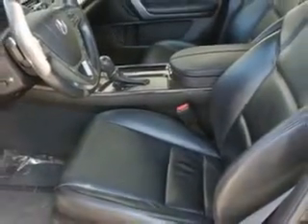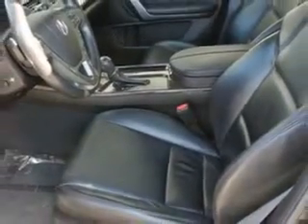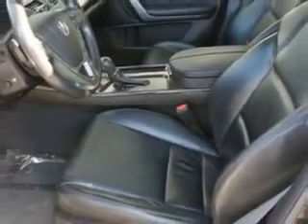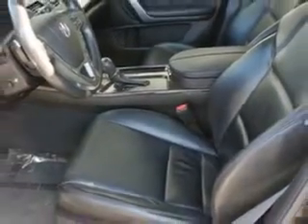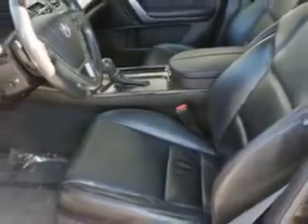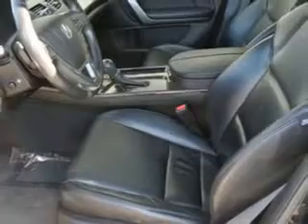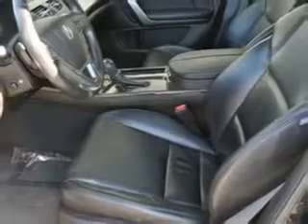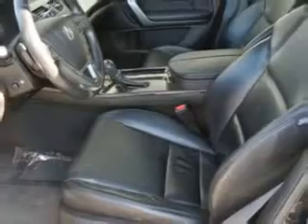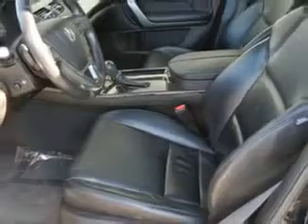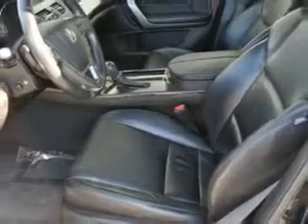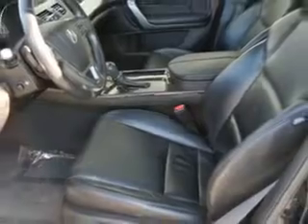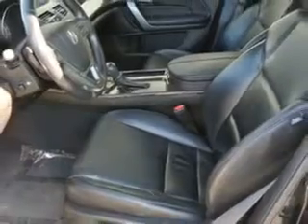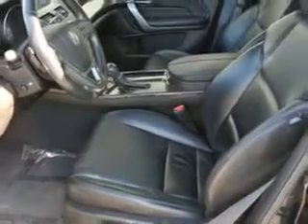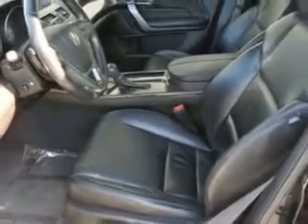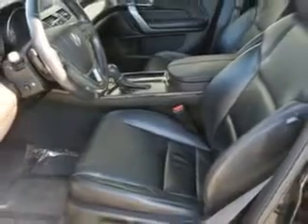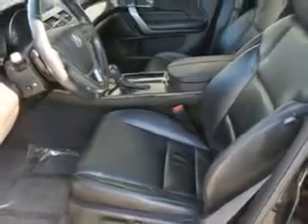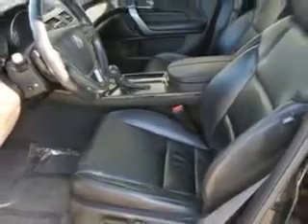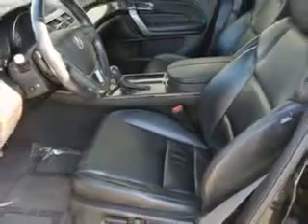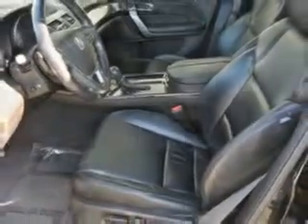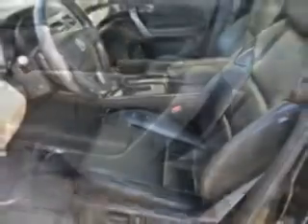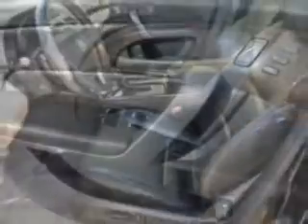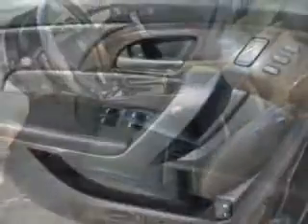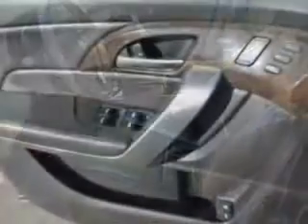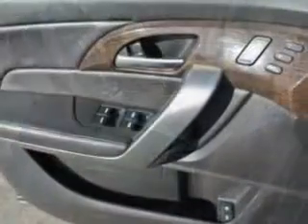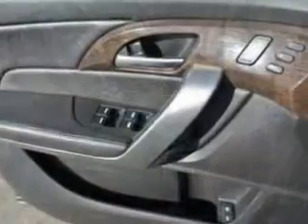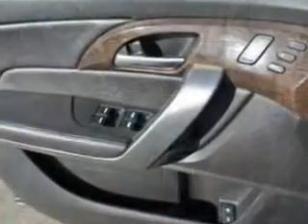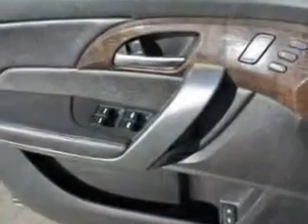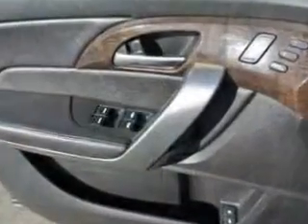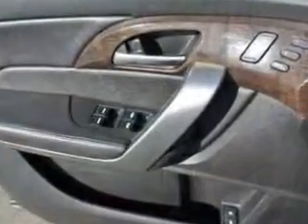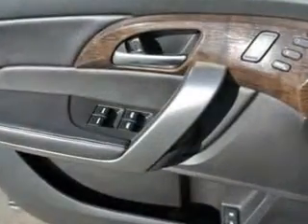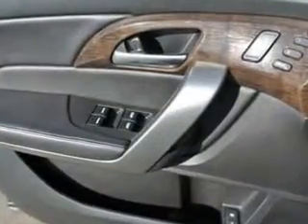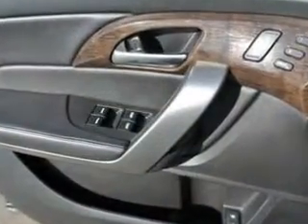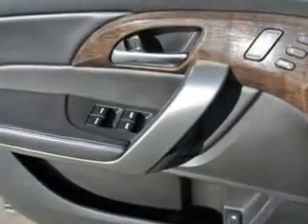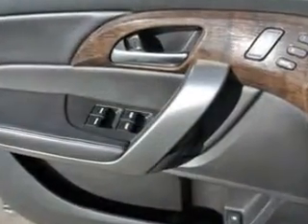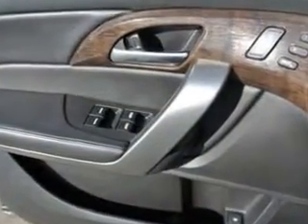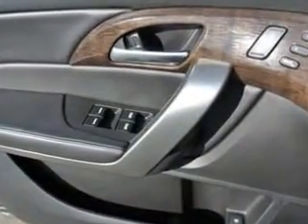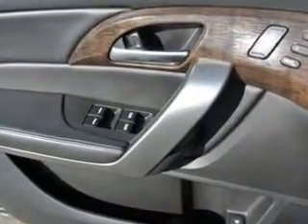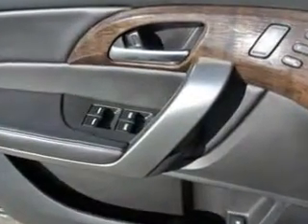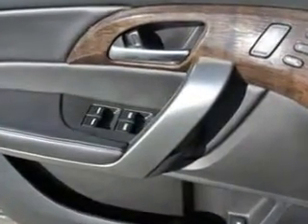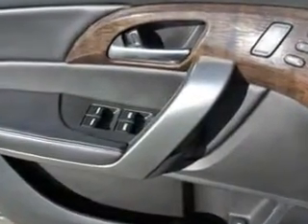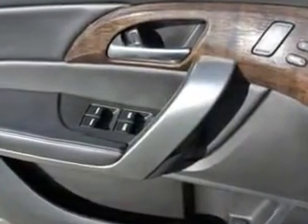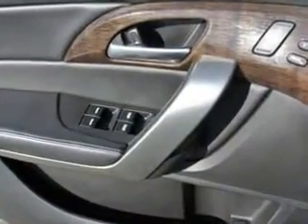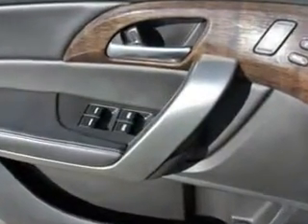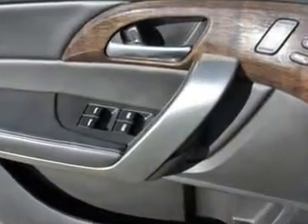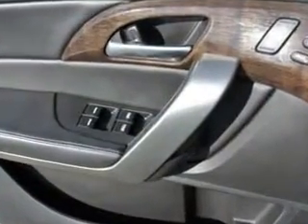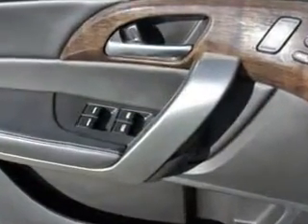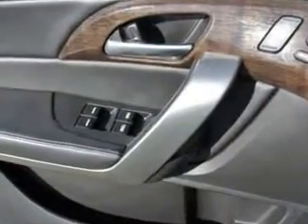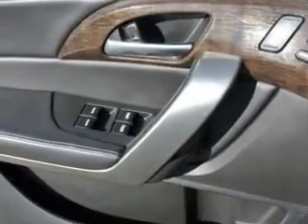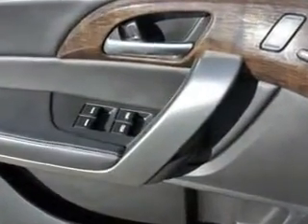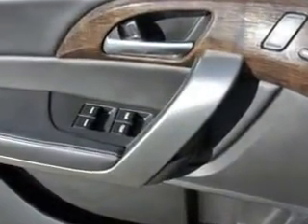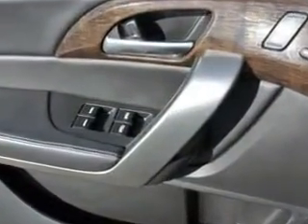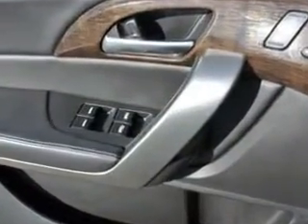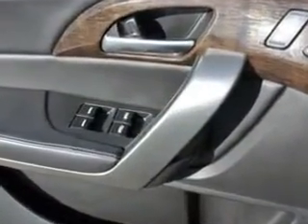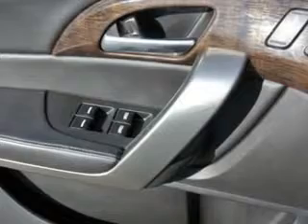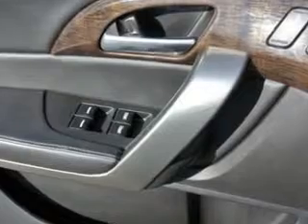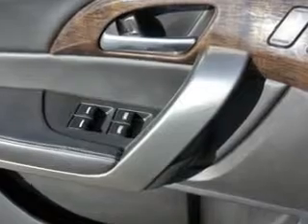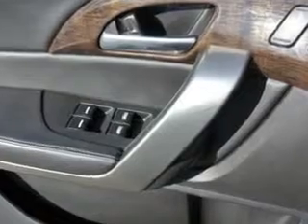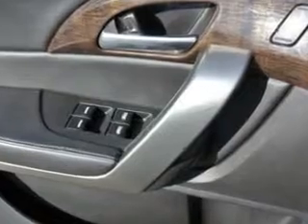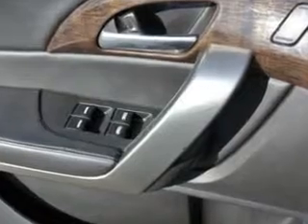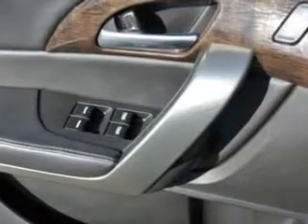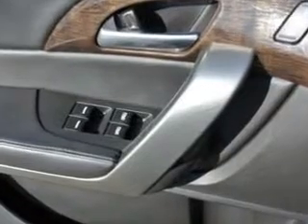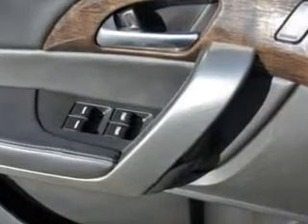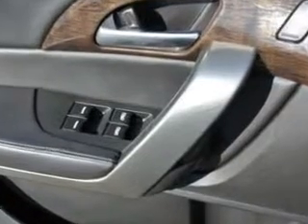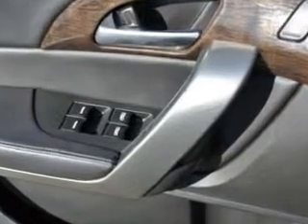Feel safe and have peace of mind in this 2011 Acura MDX. See us at Woodfield Acura today.